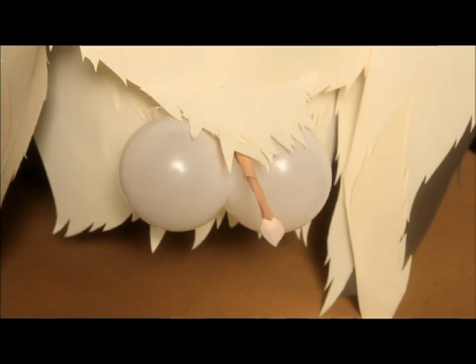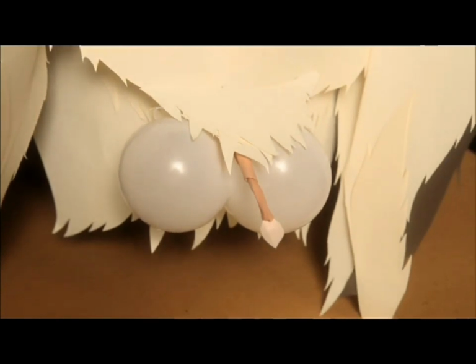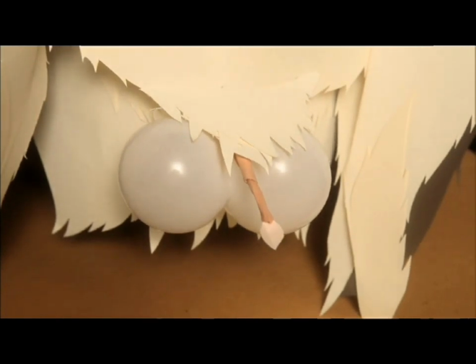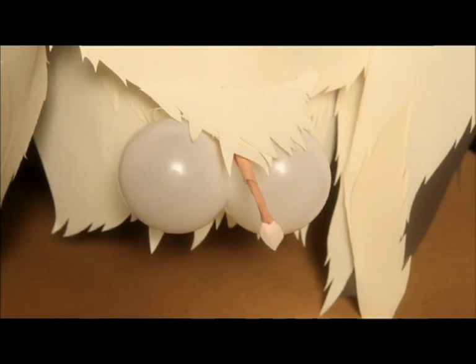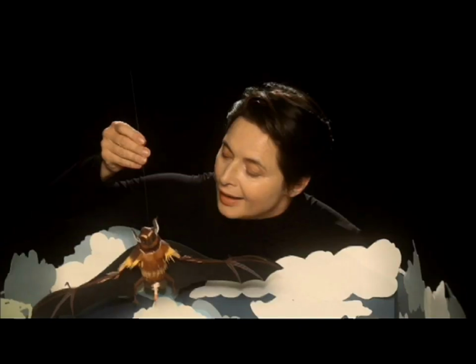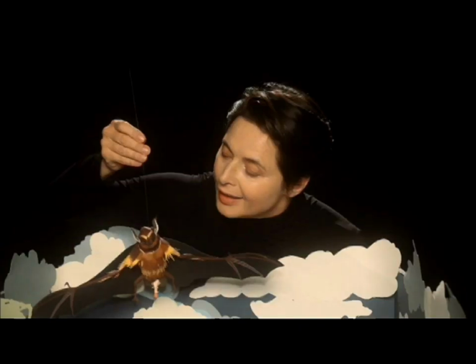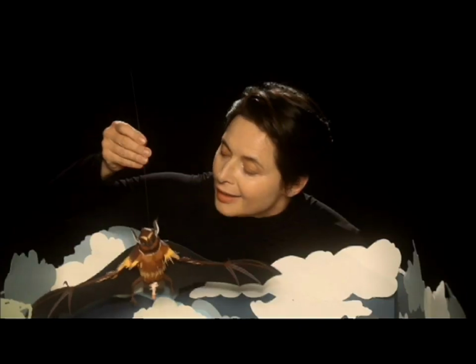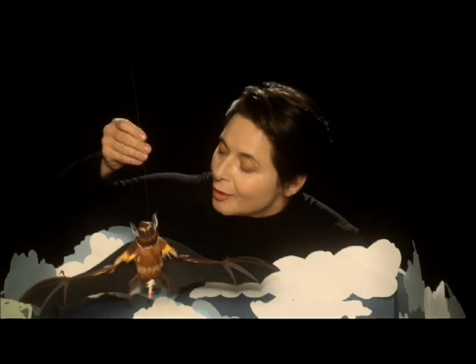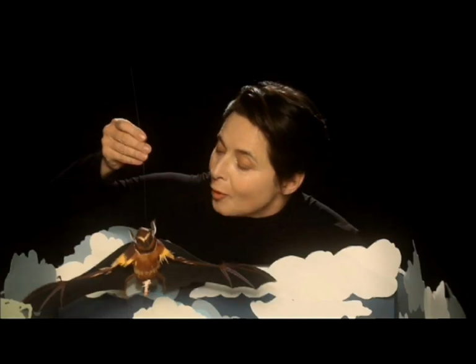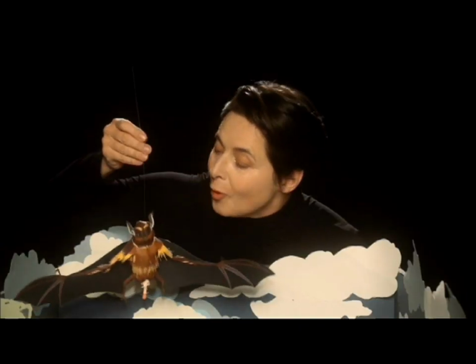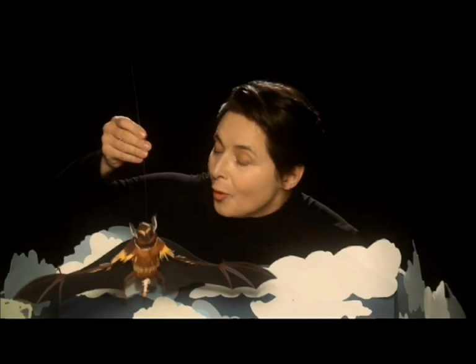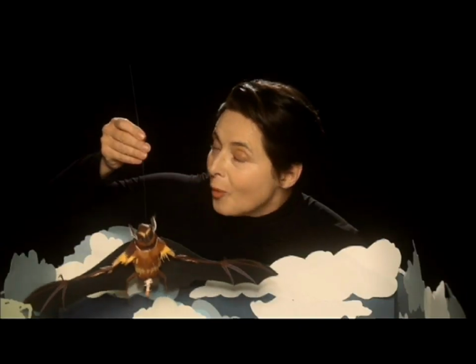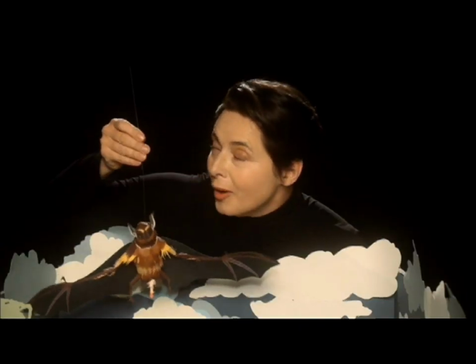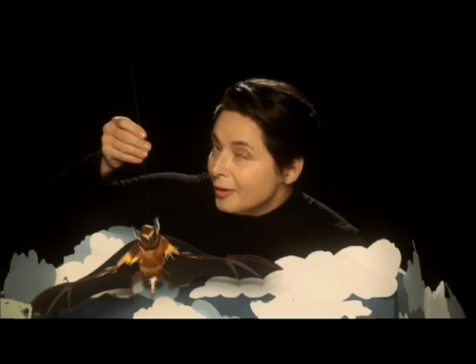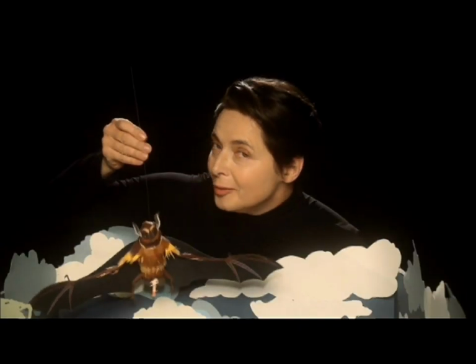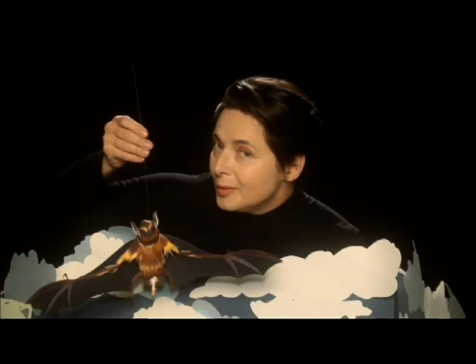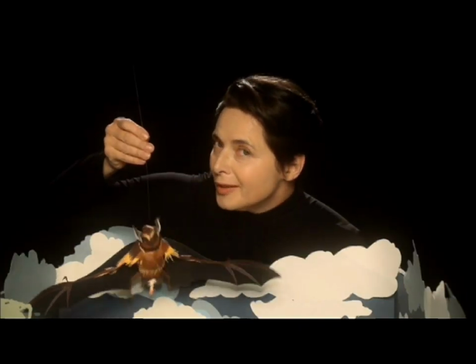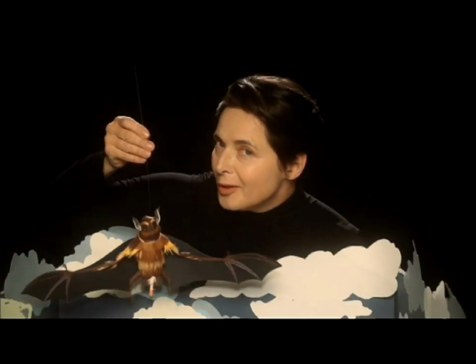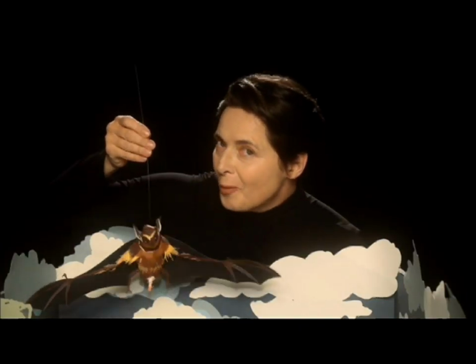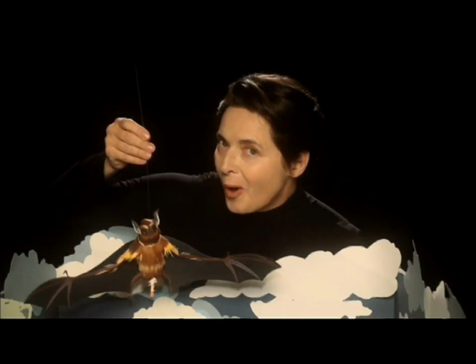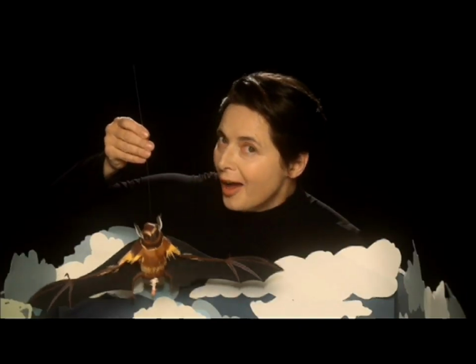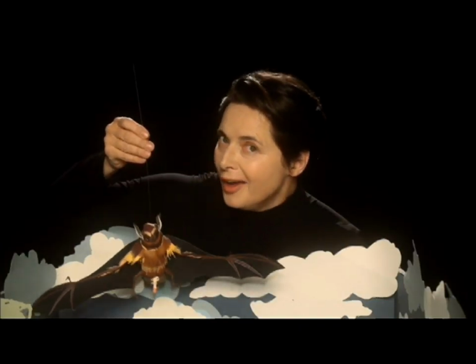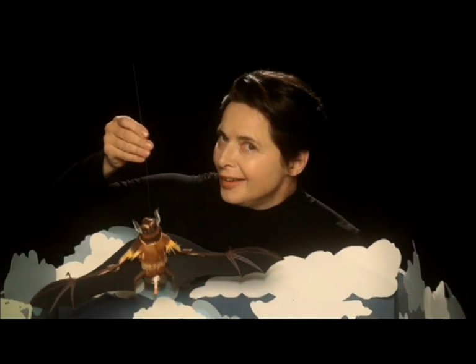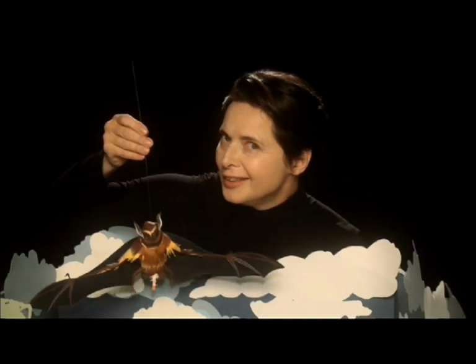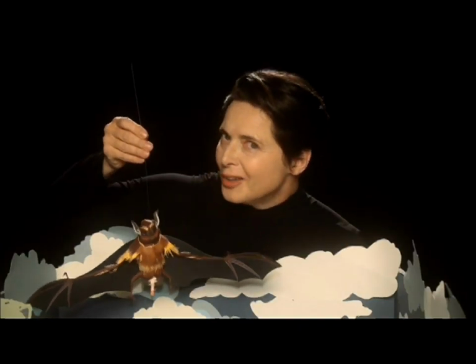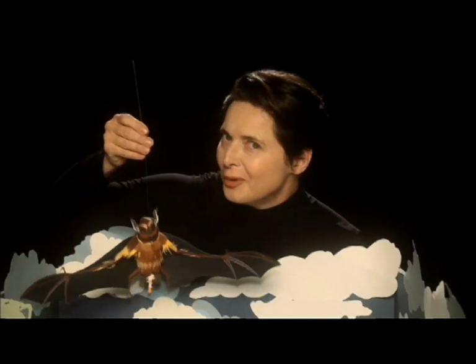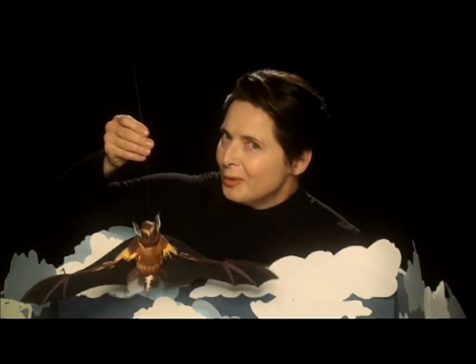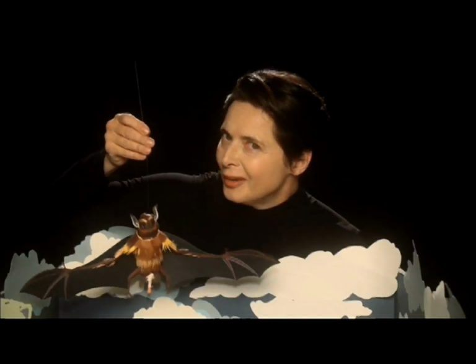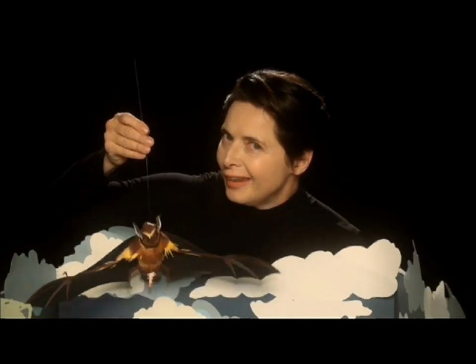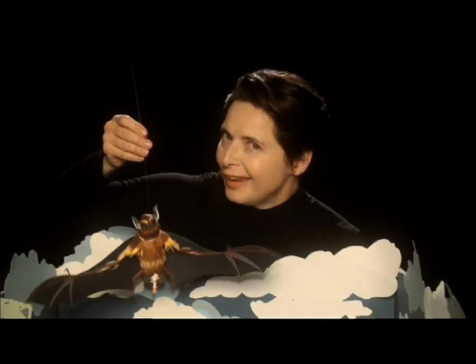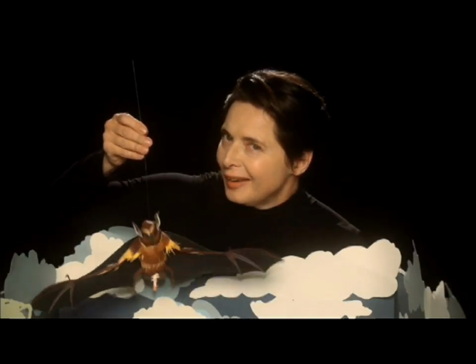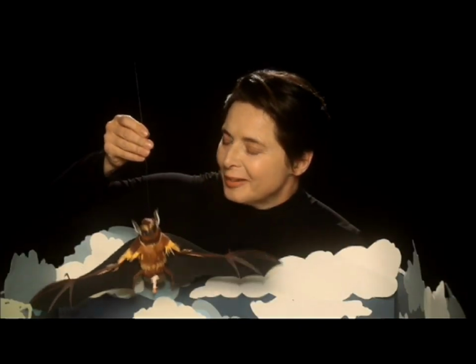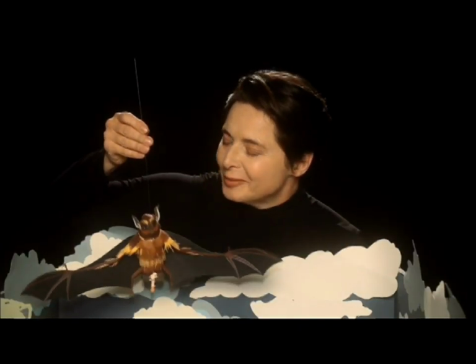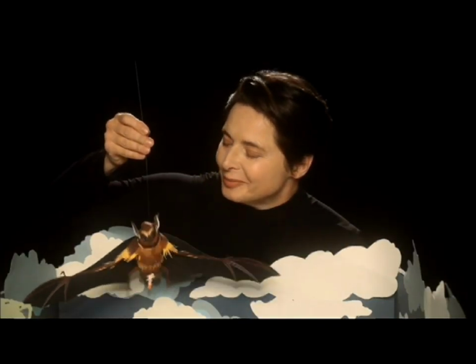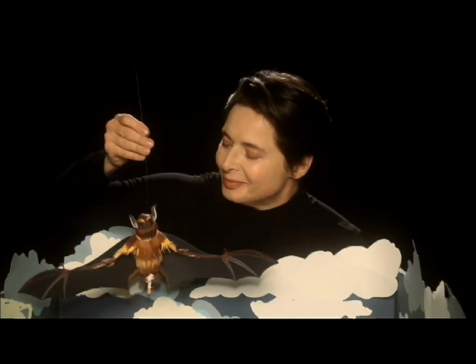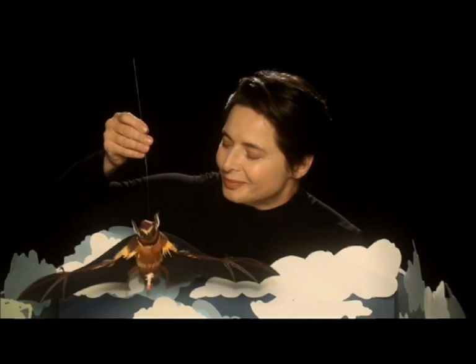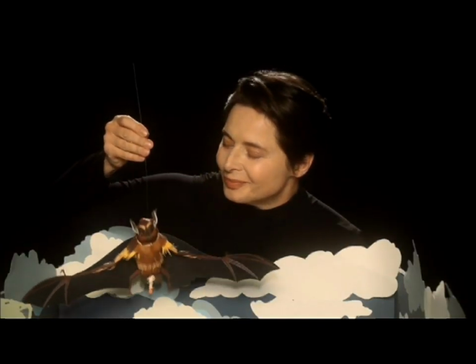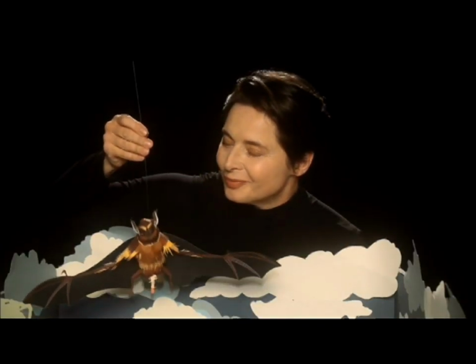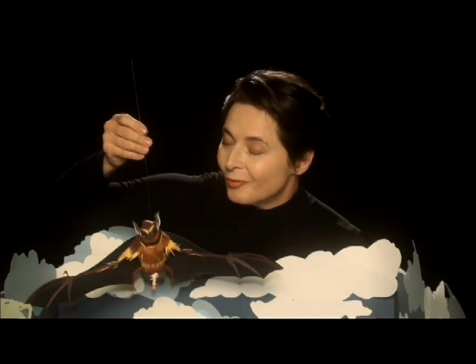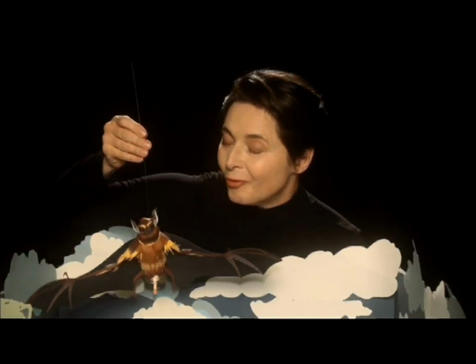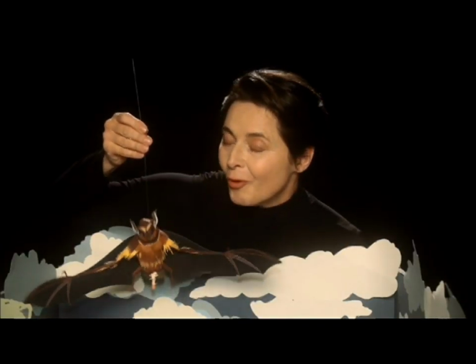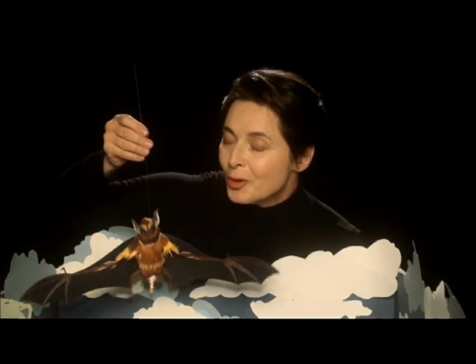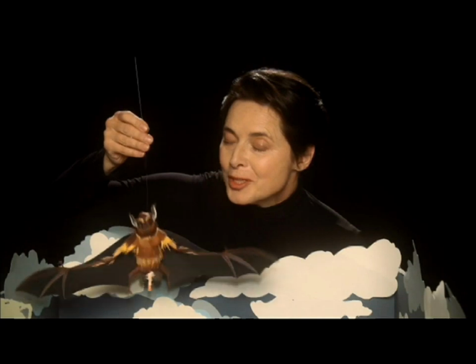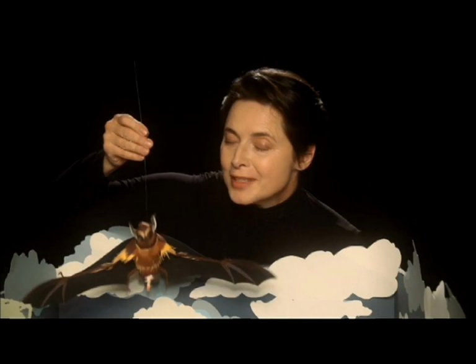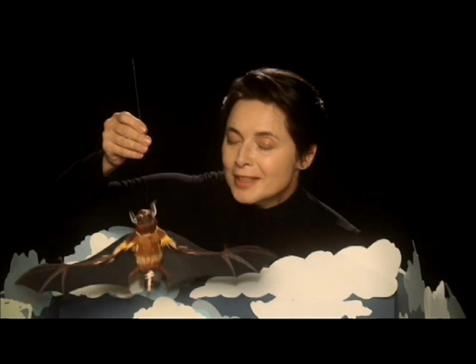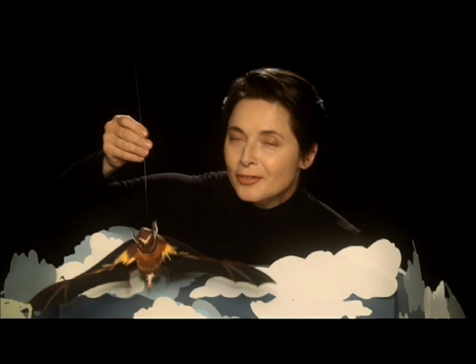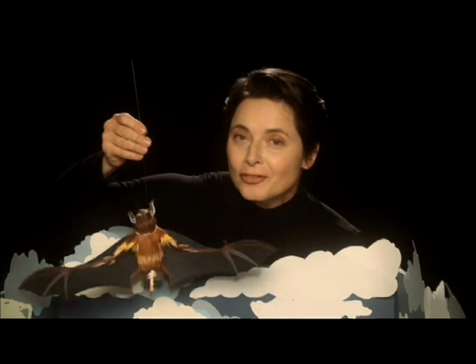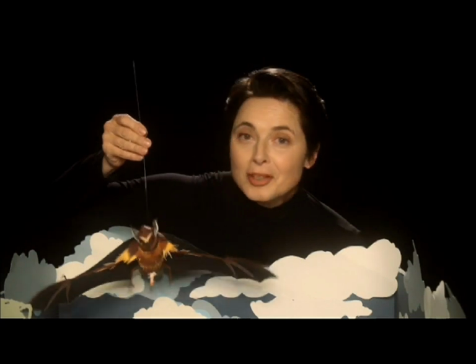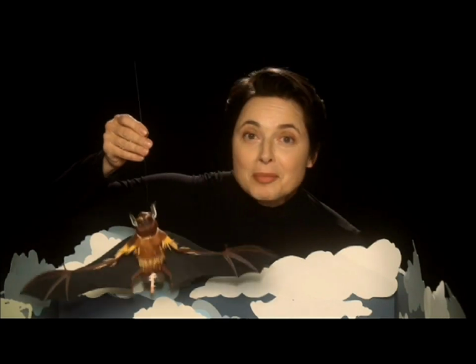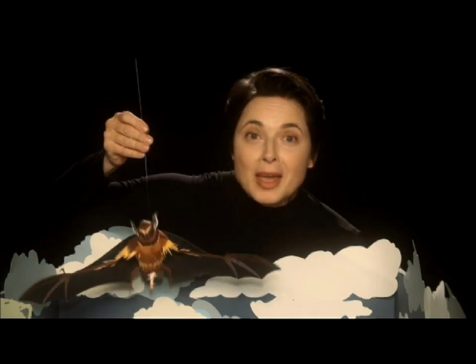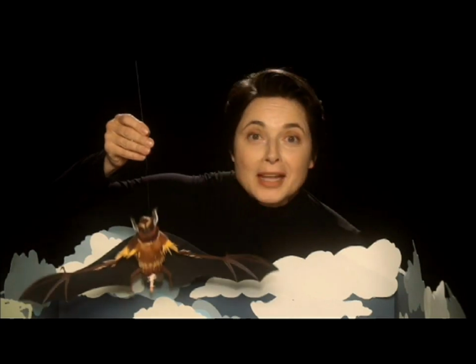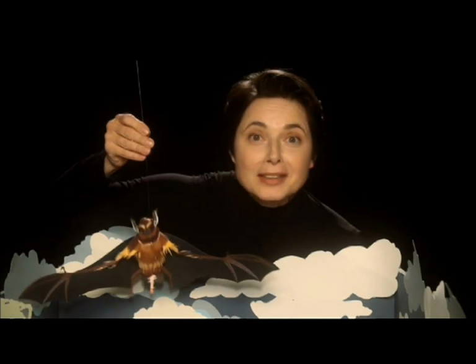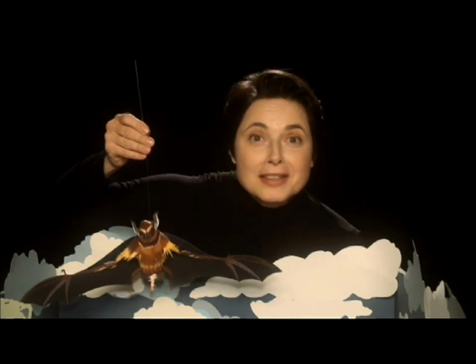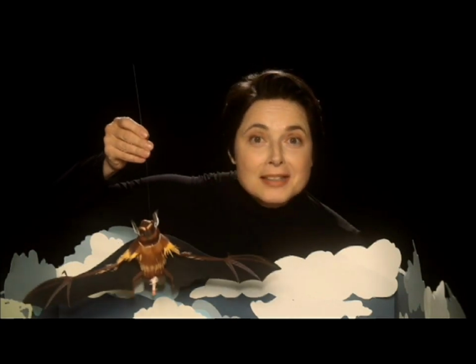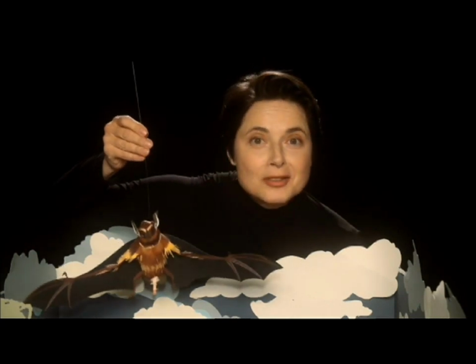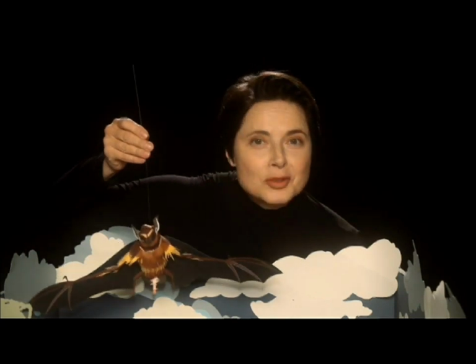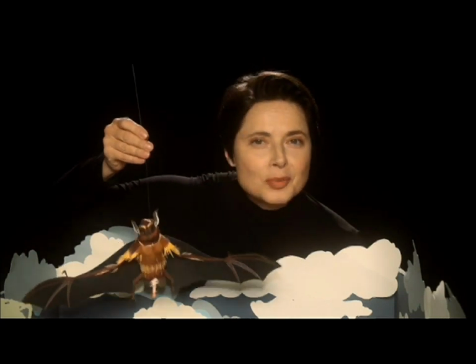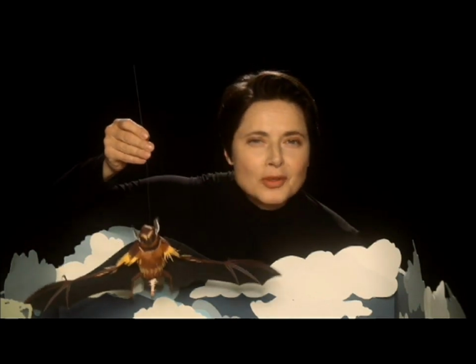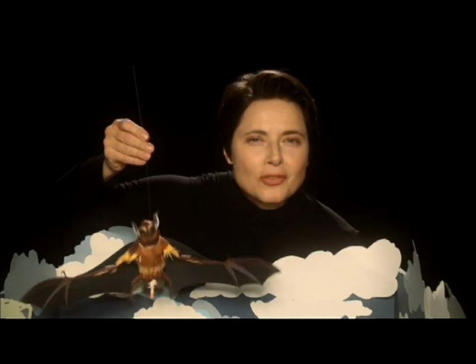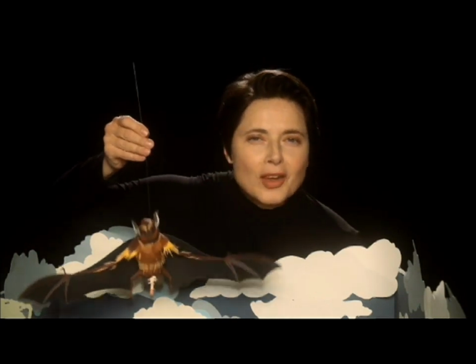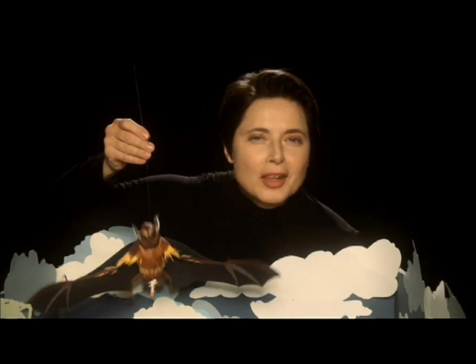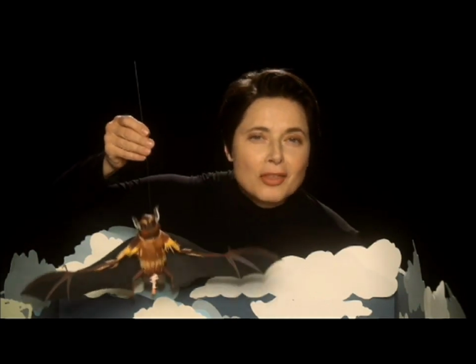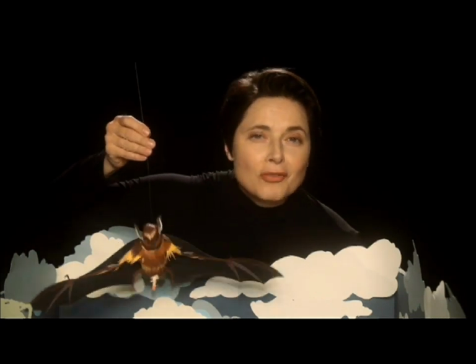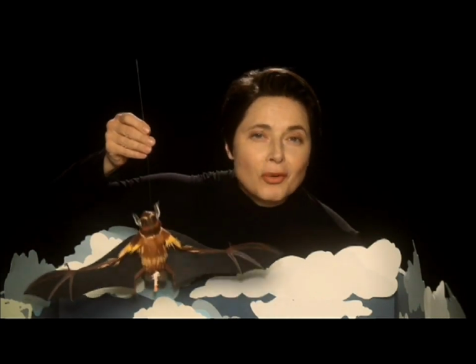They all want to be the one and only, forcing females to be faithful.